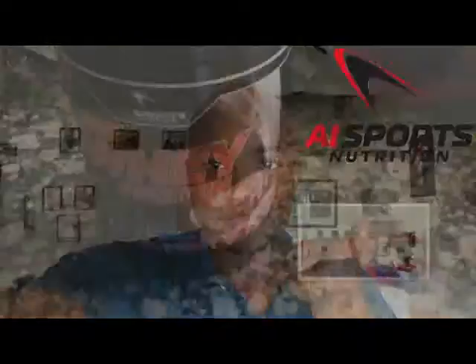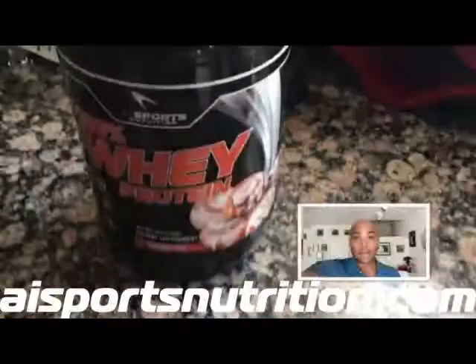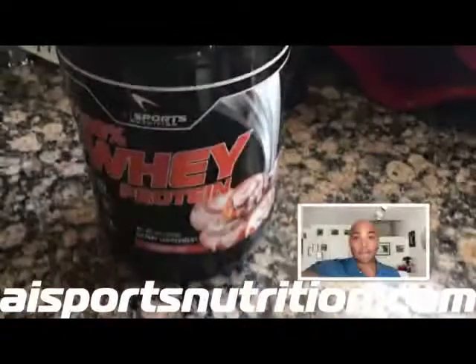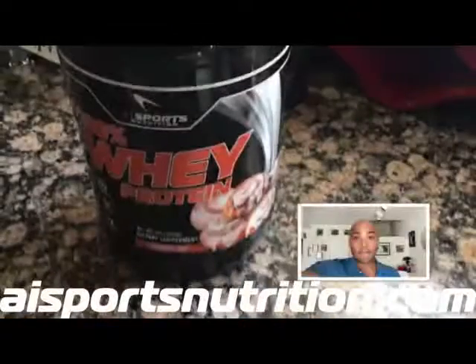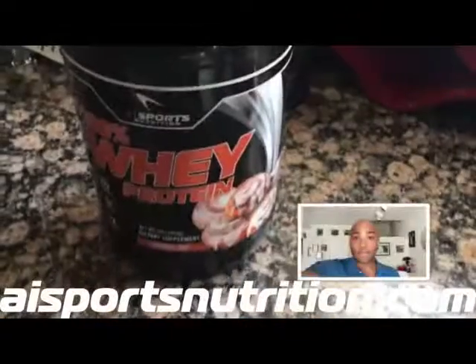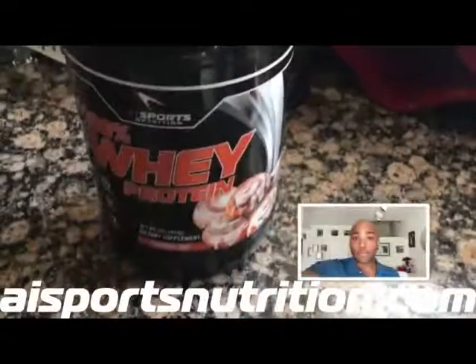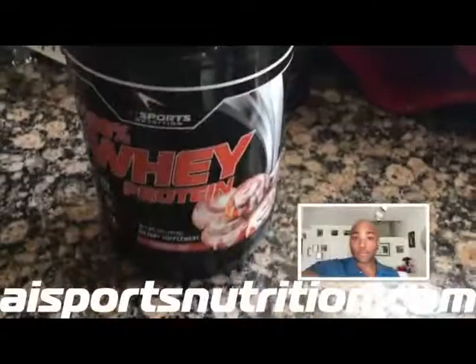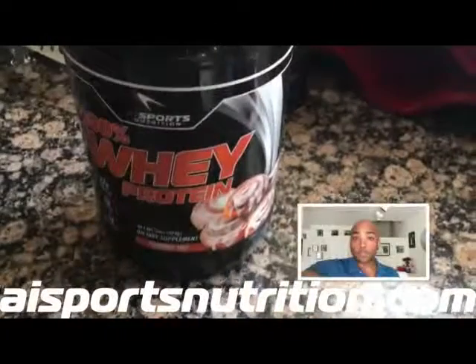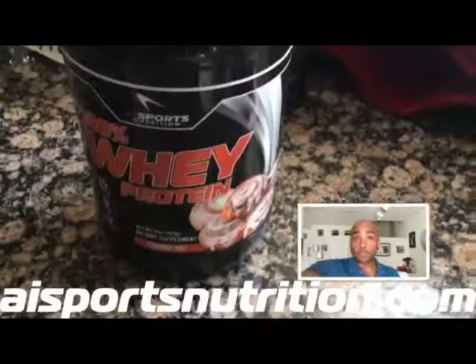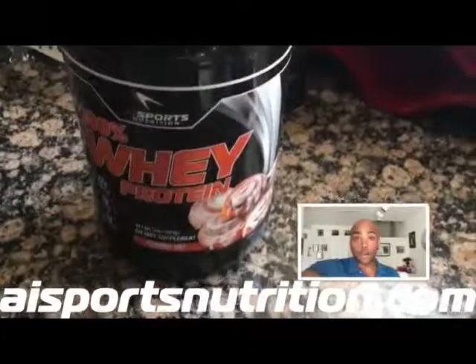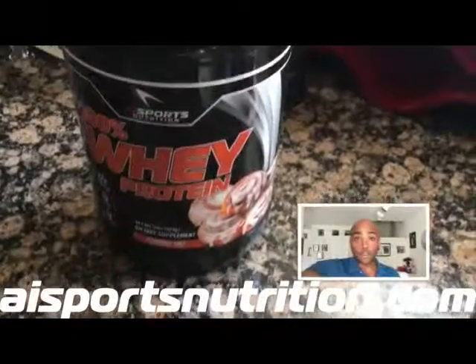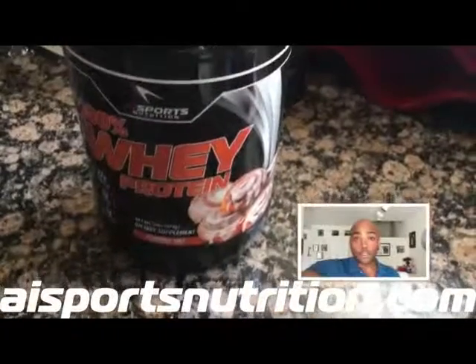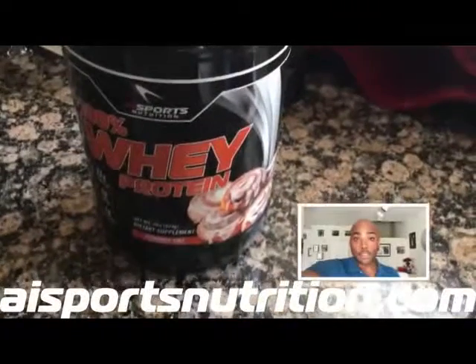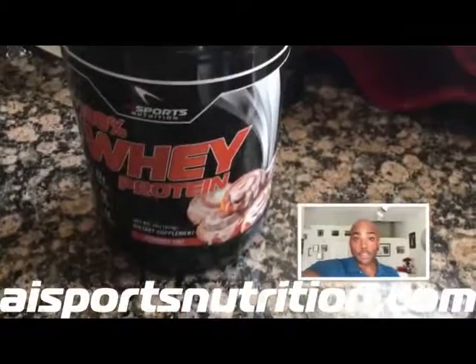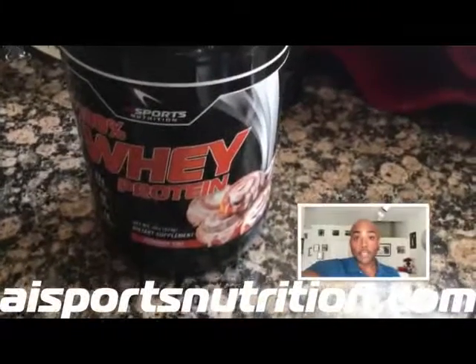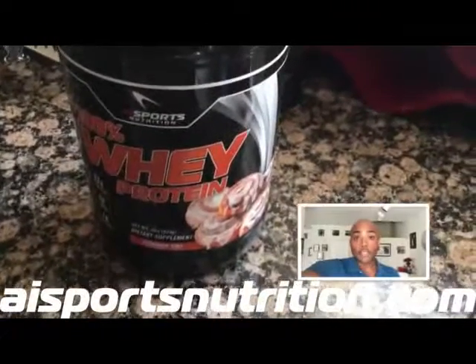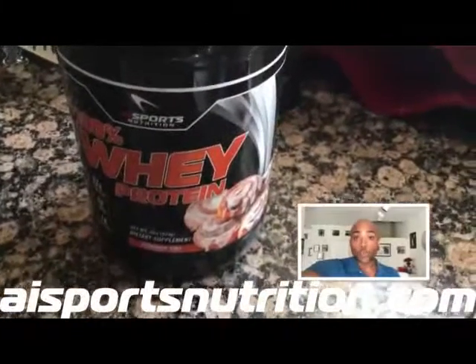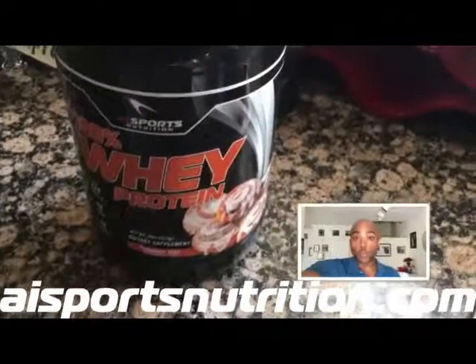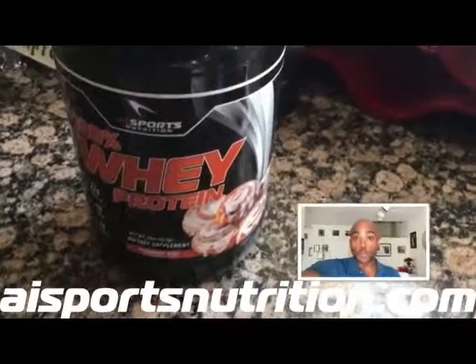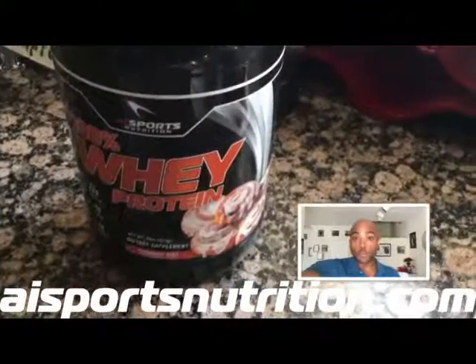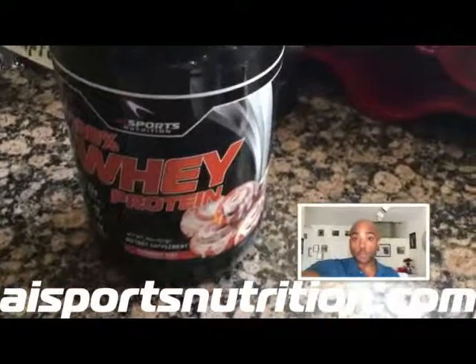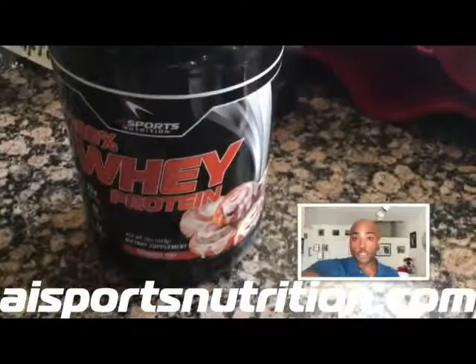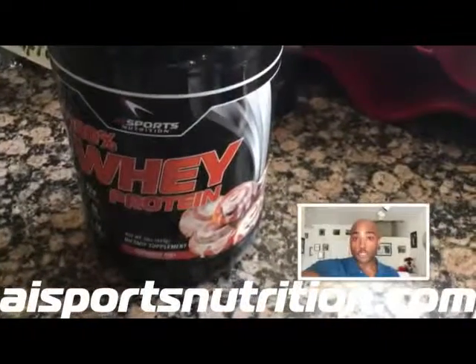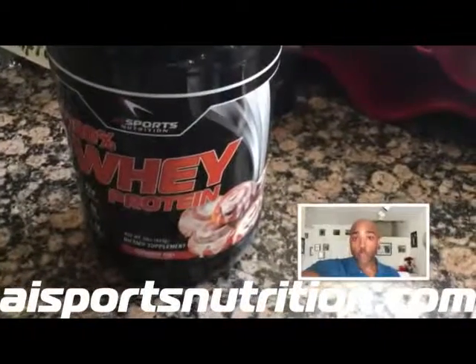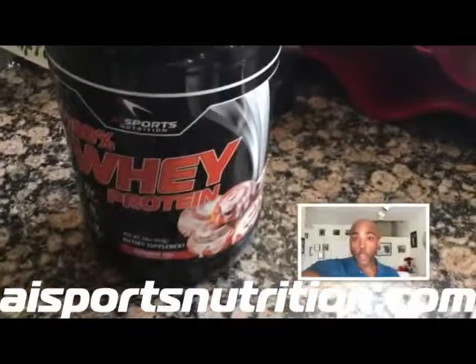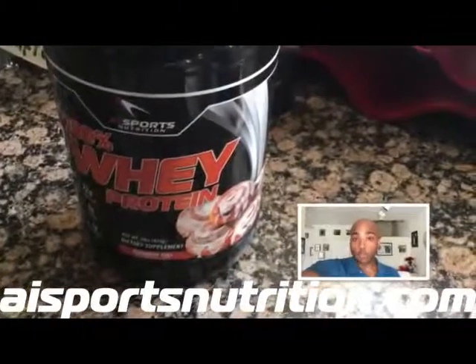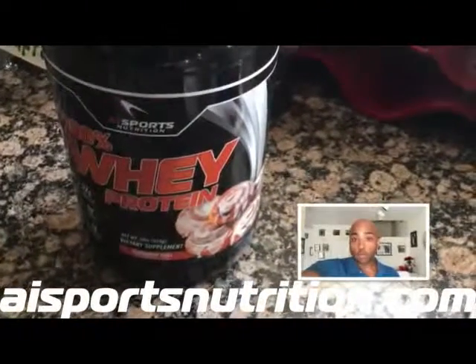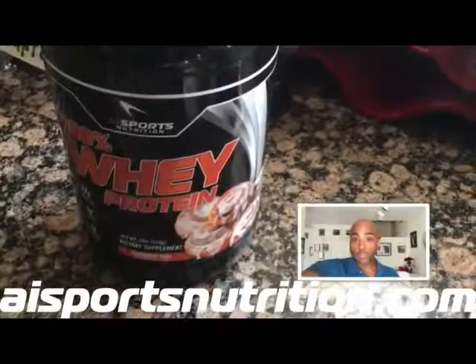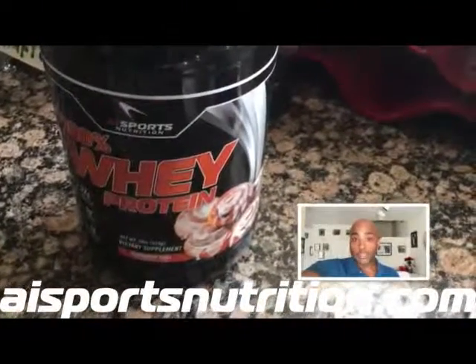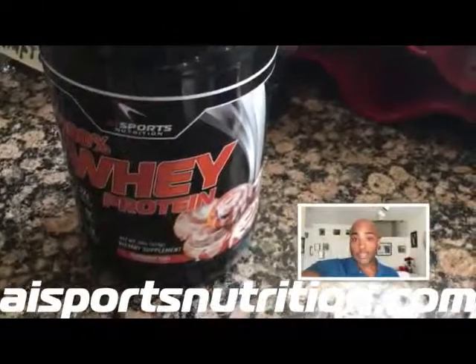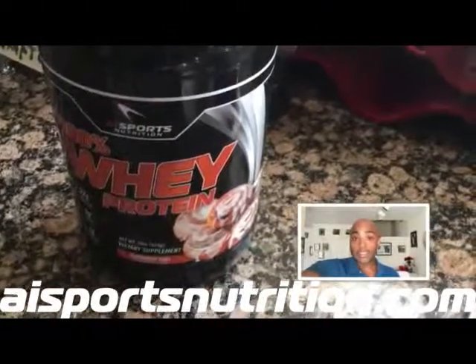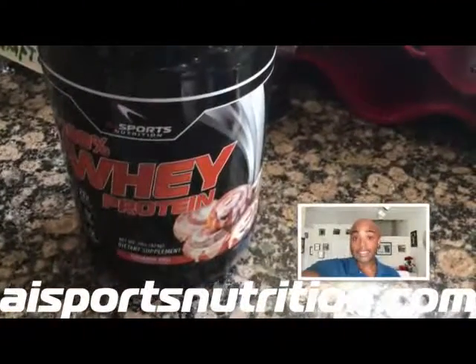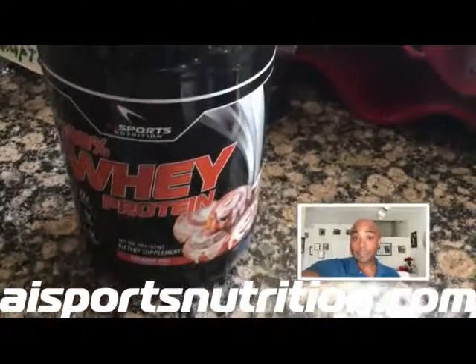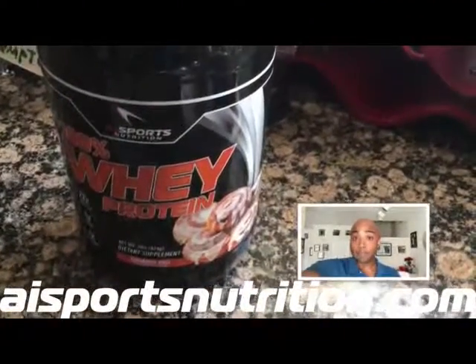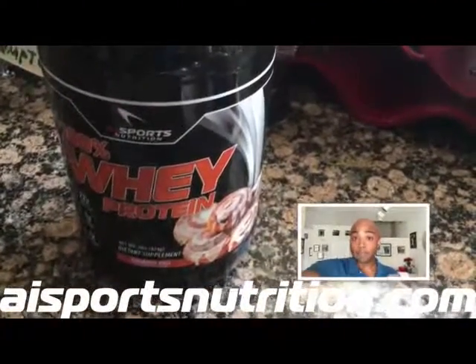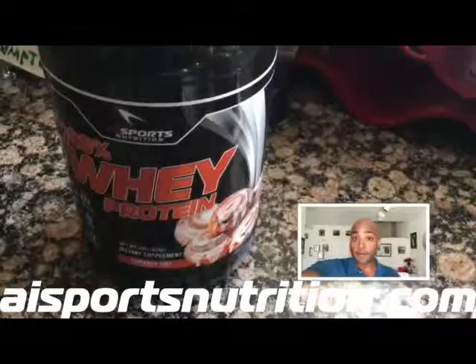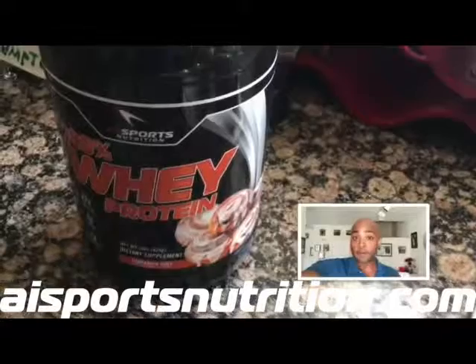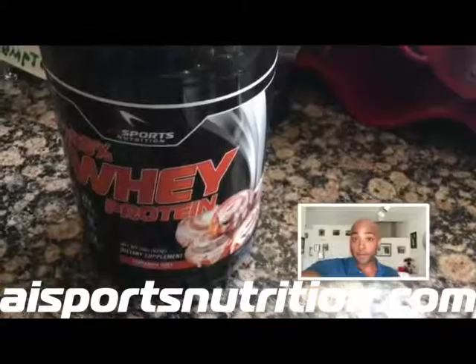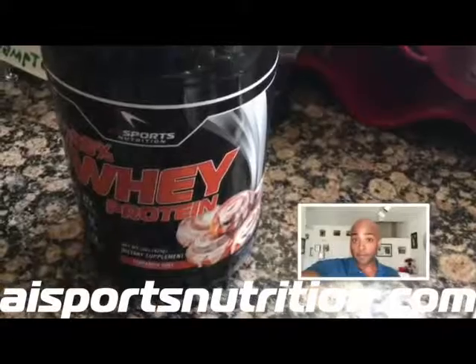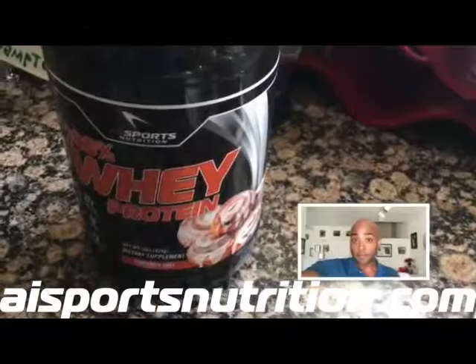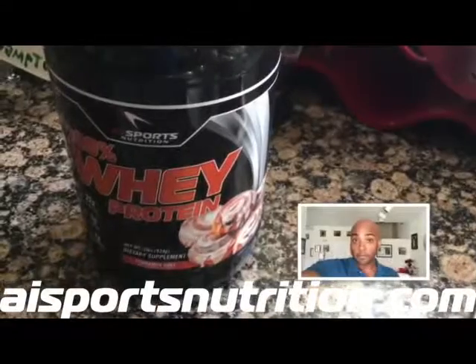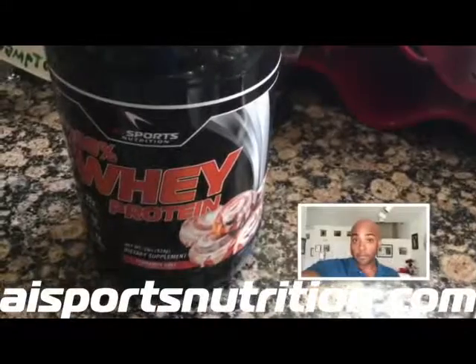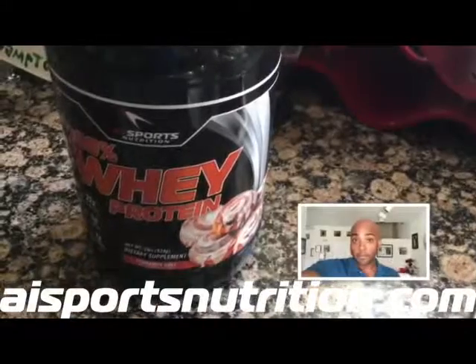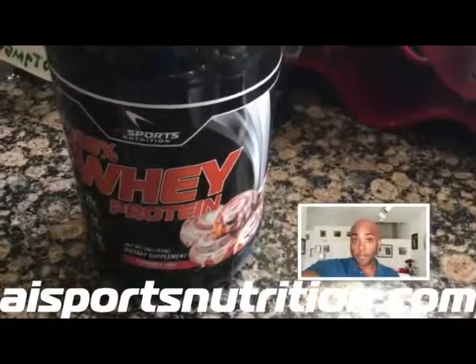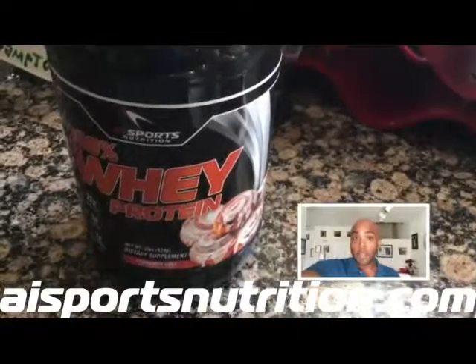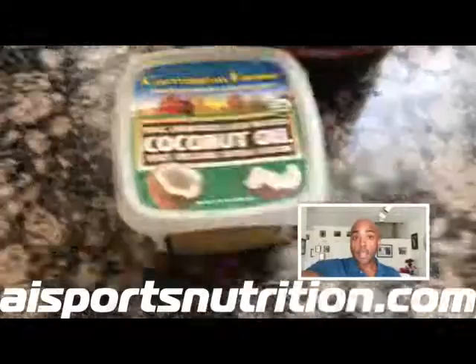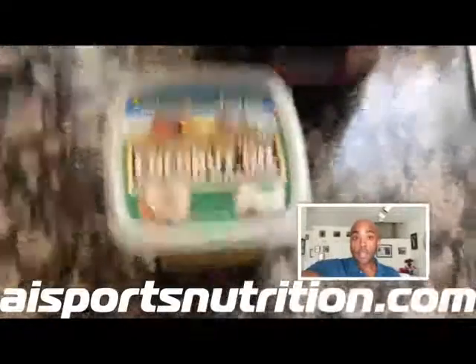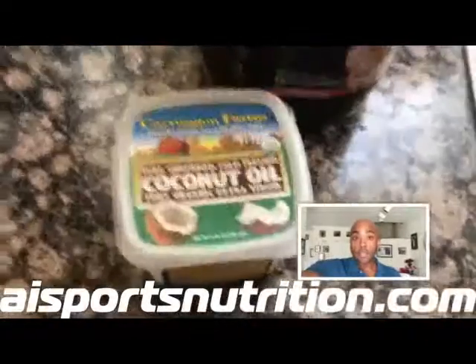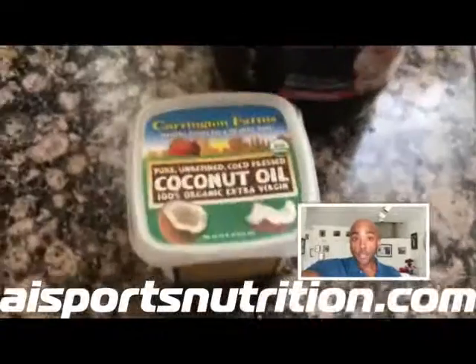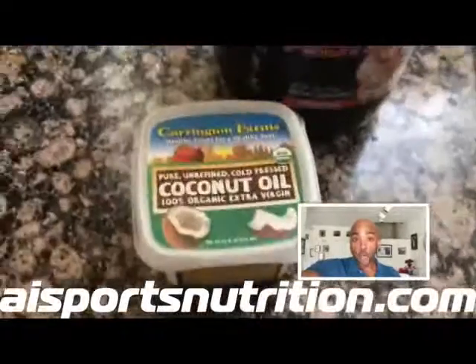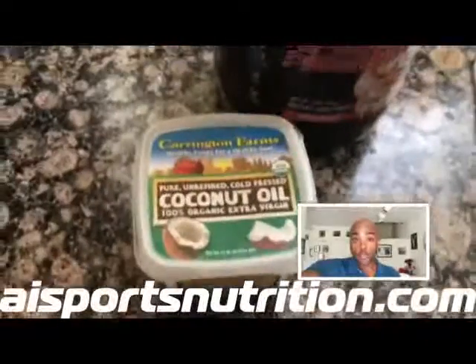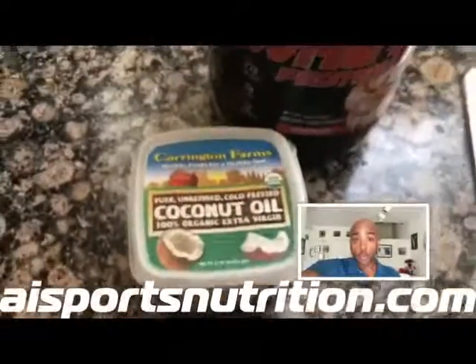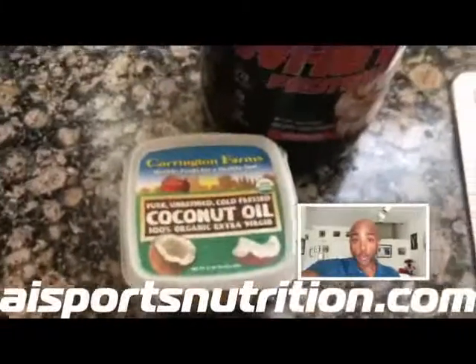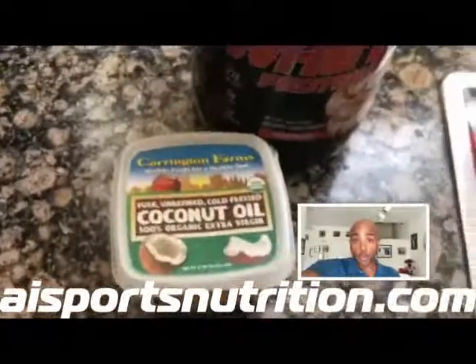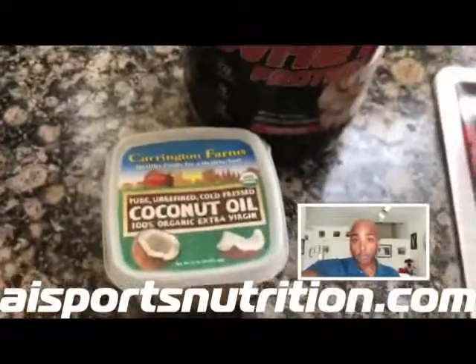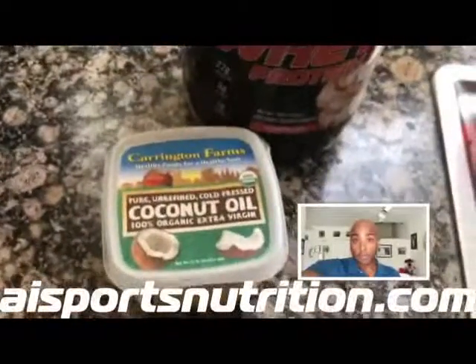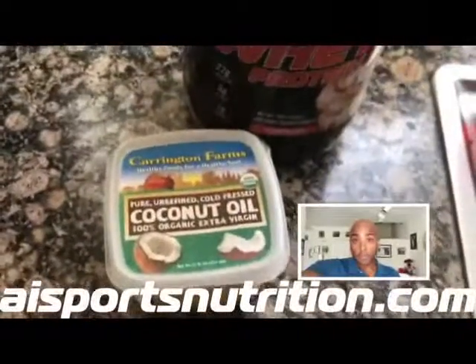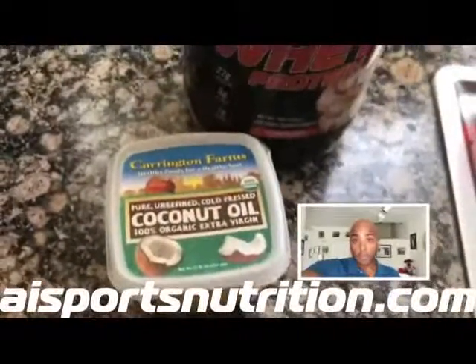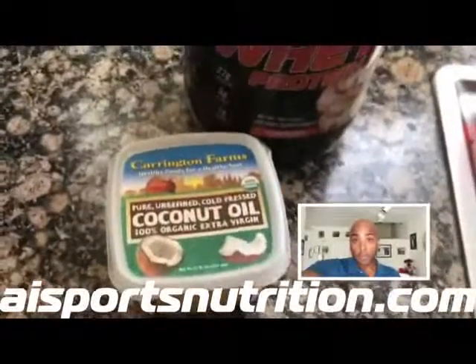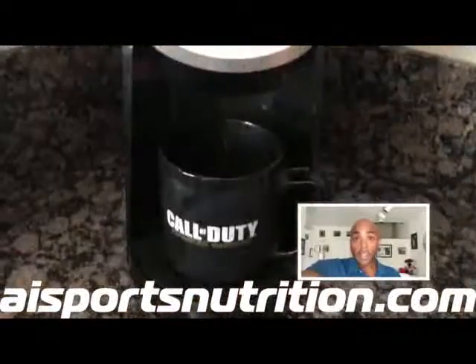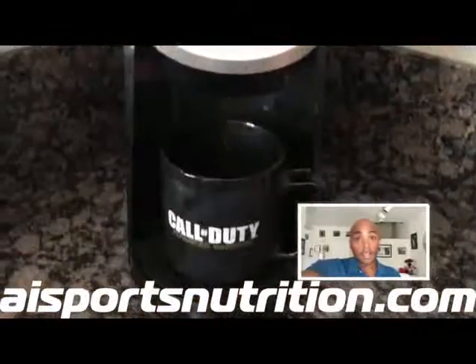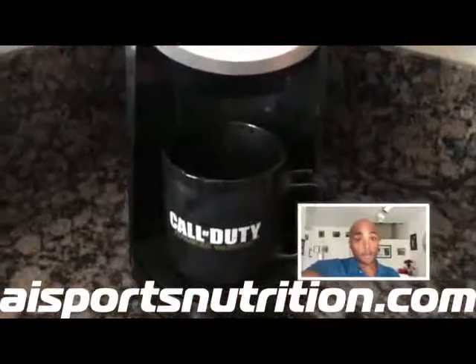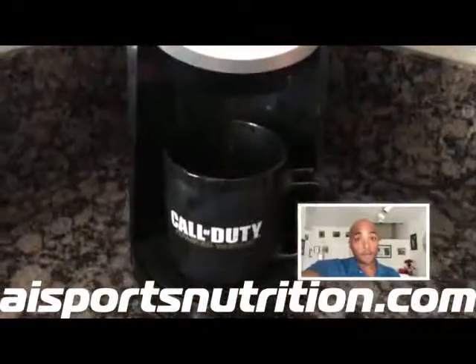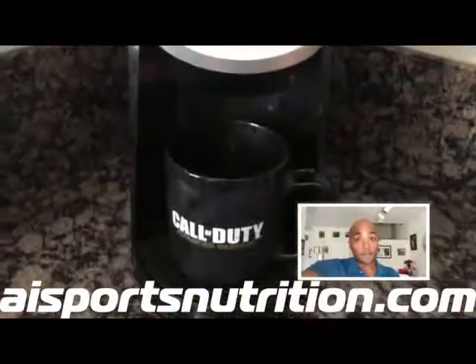Now for this recipe, all you need is 100% whey protein cinnamon bun flavor, coconut oil, and coffee.